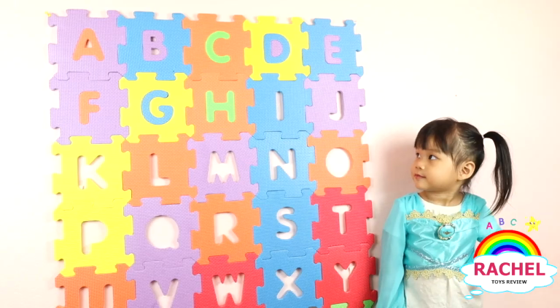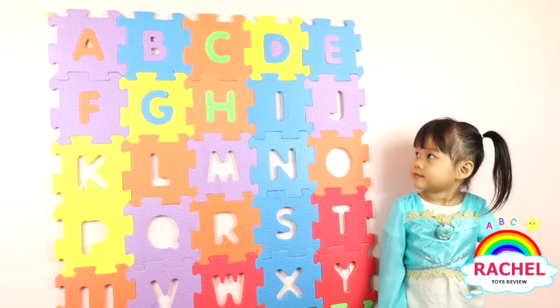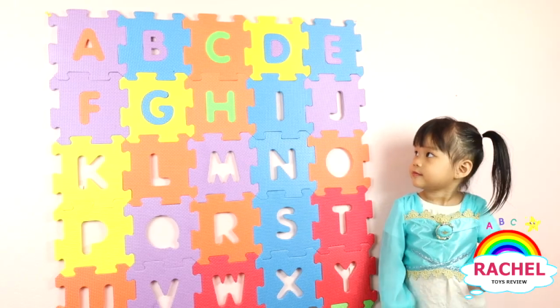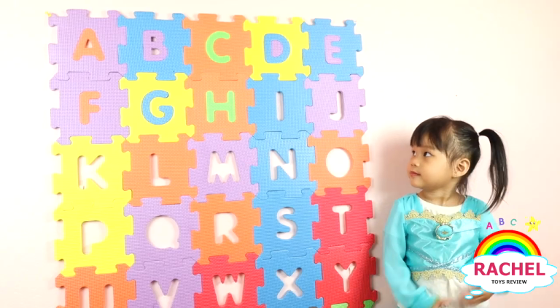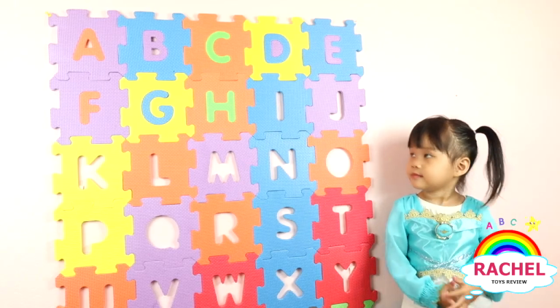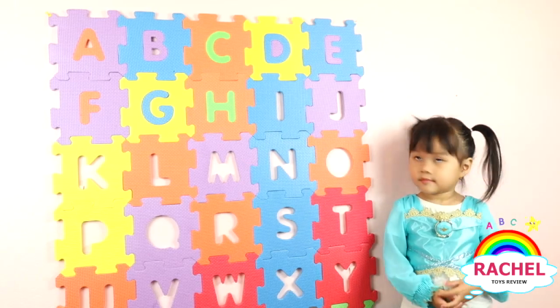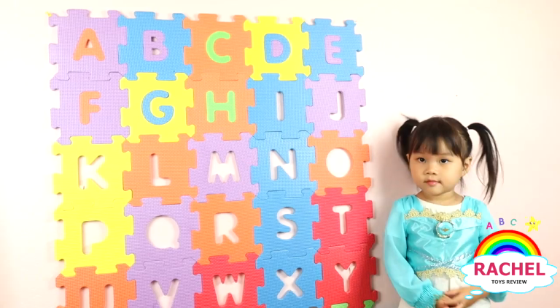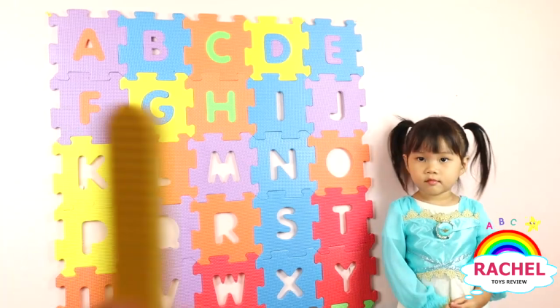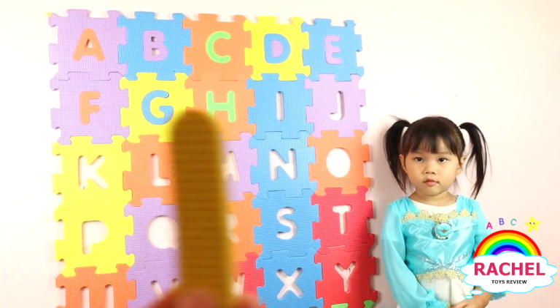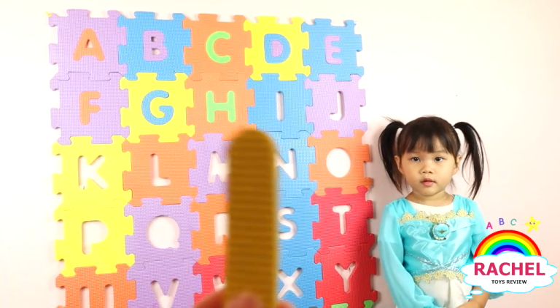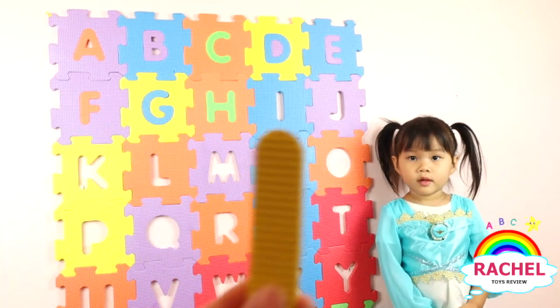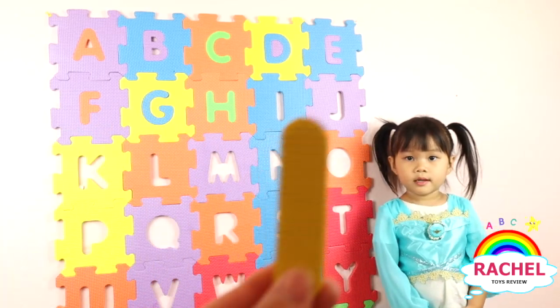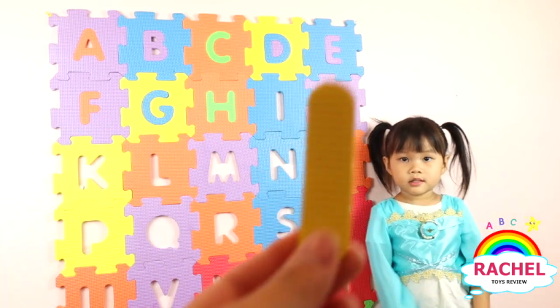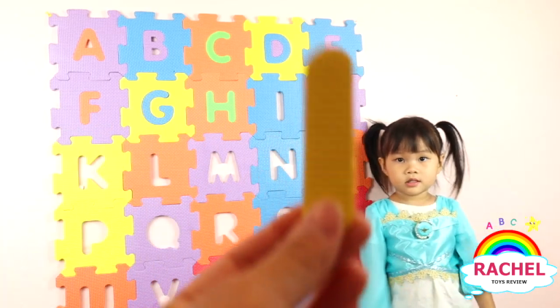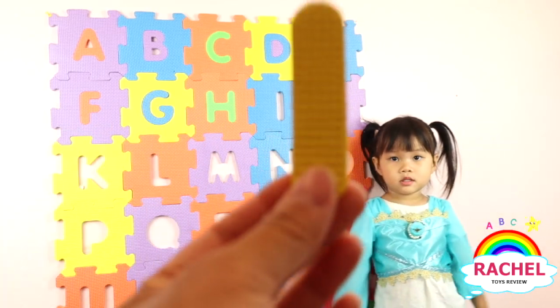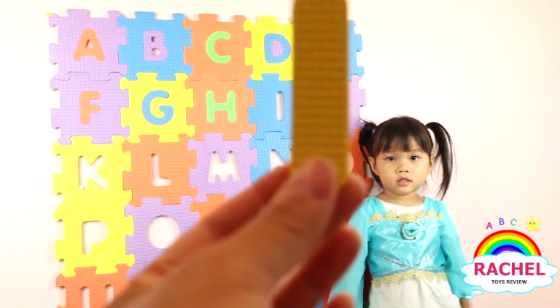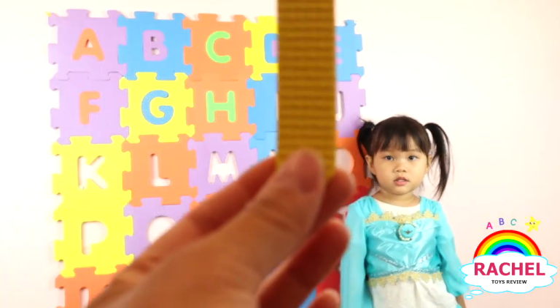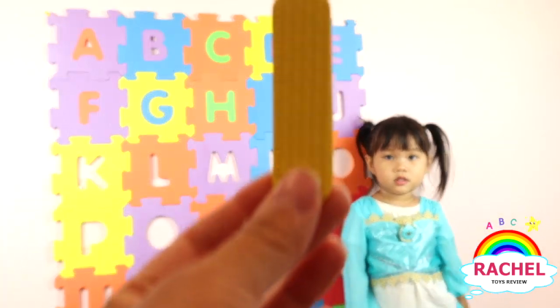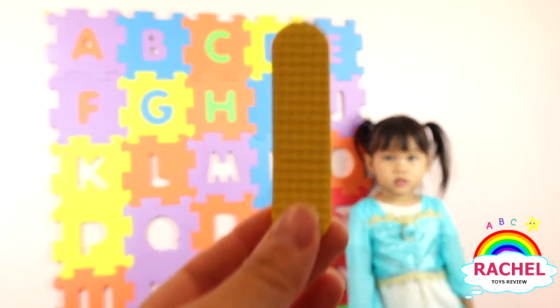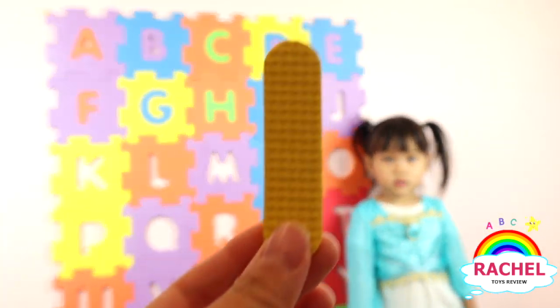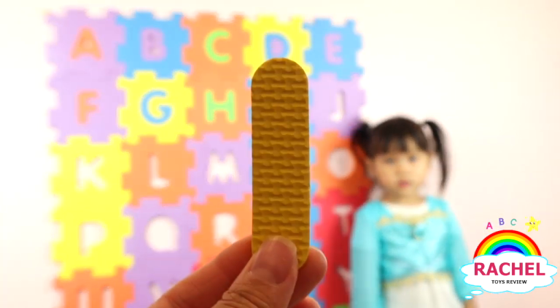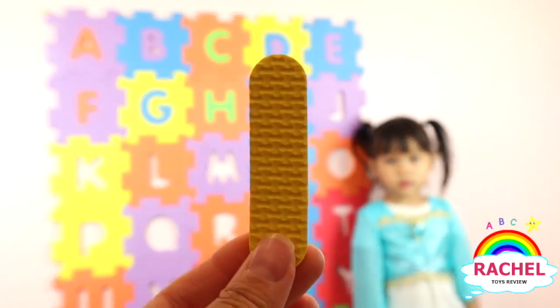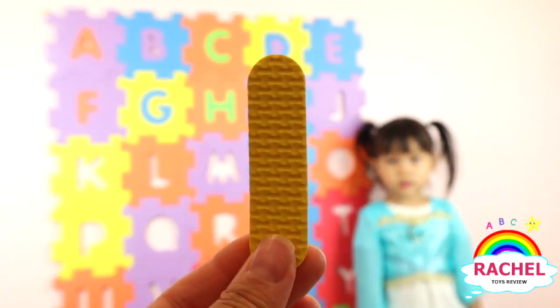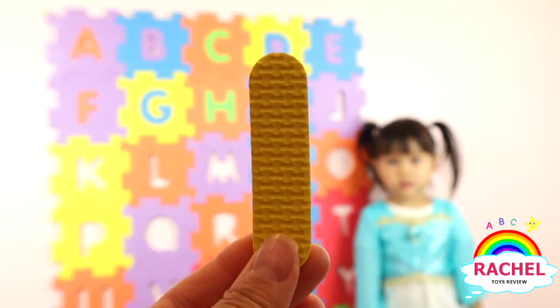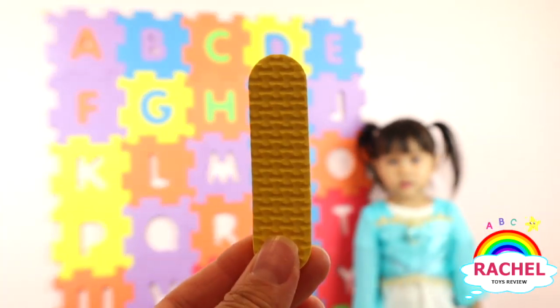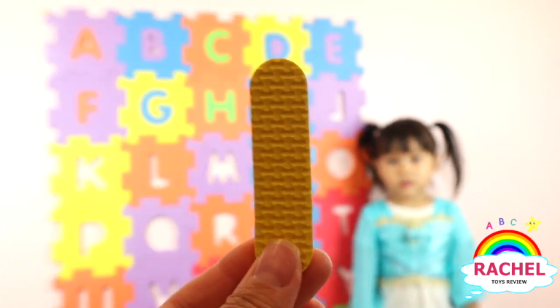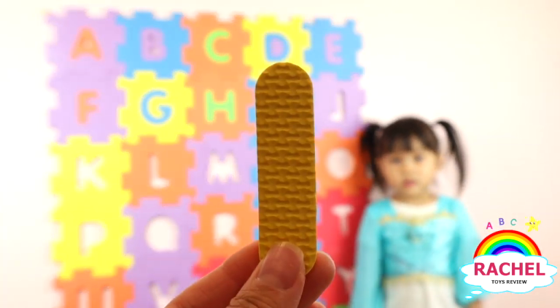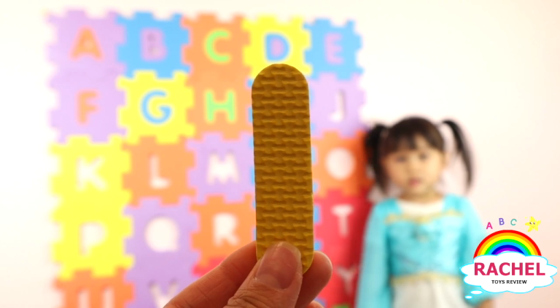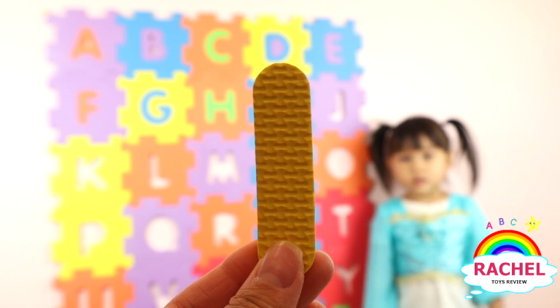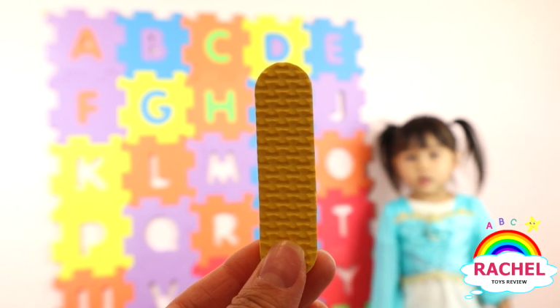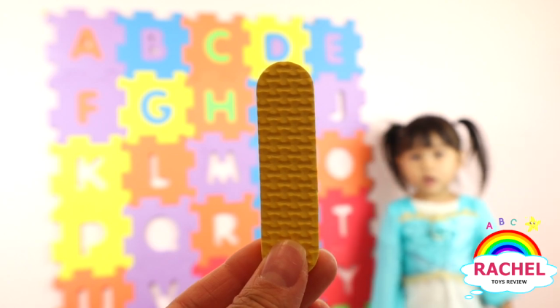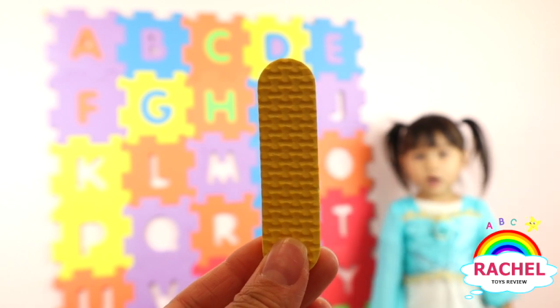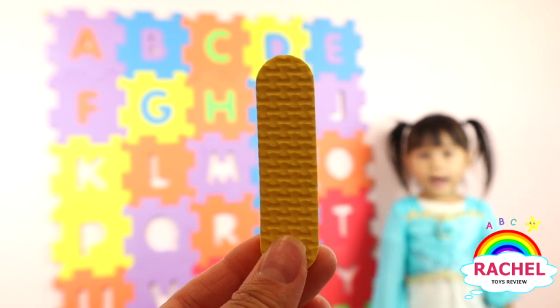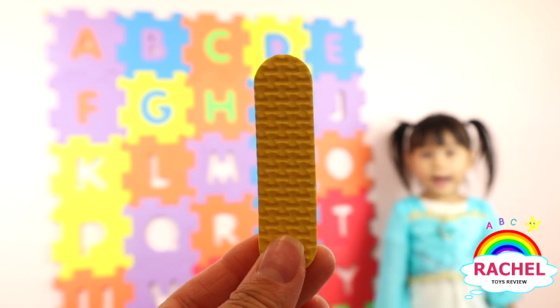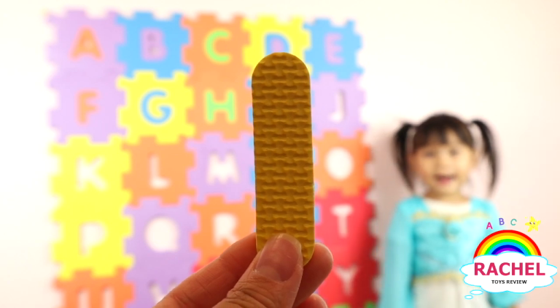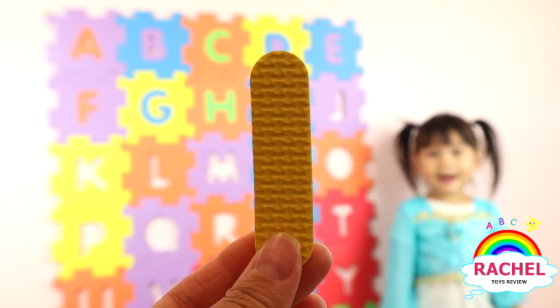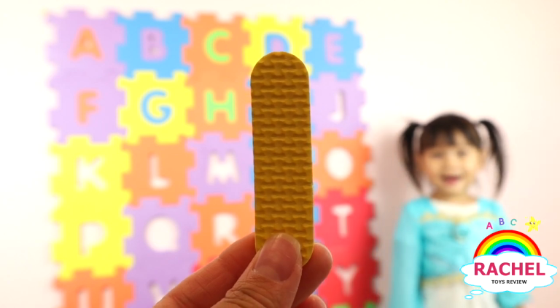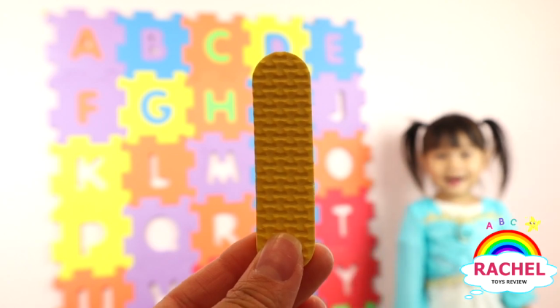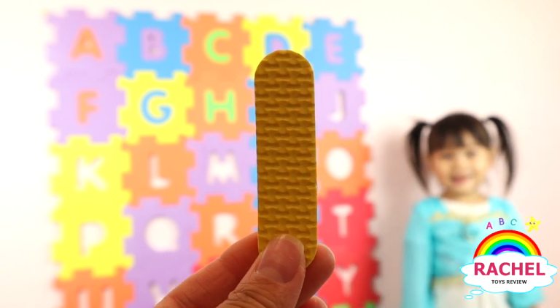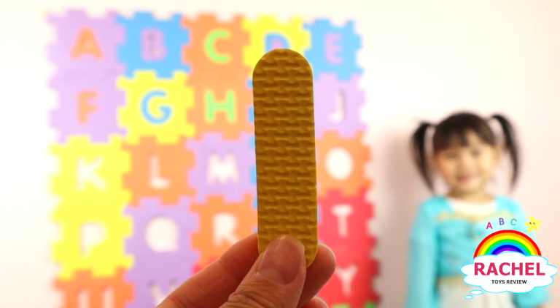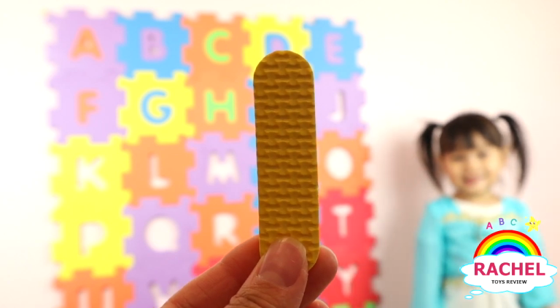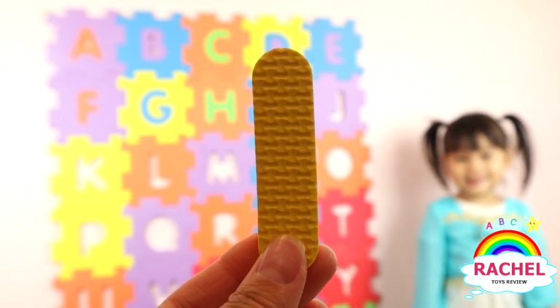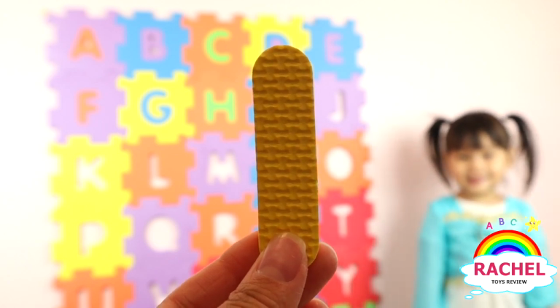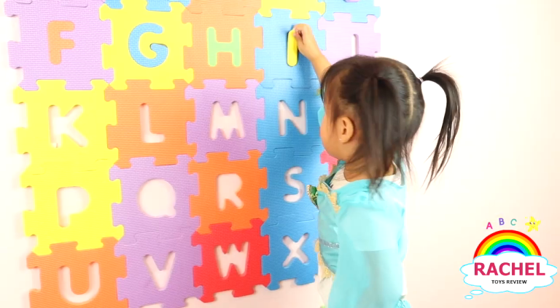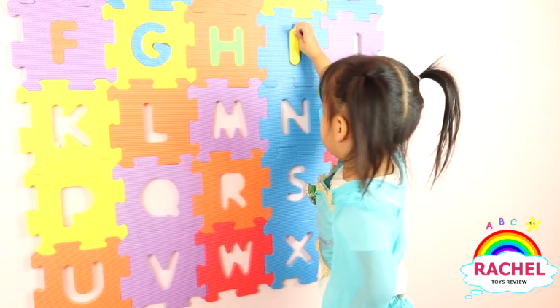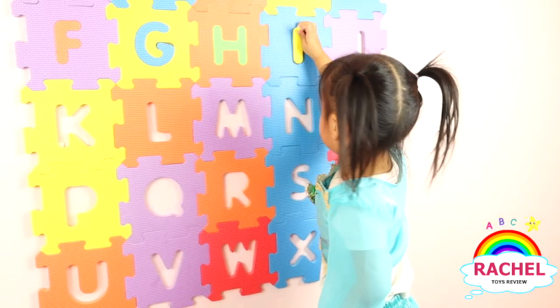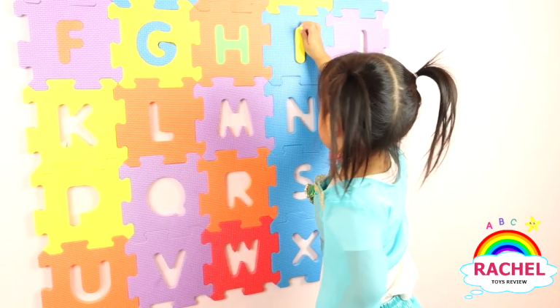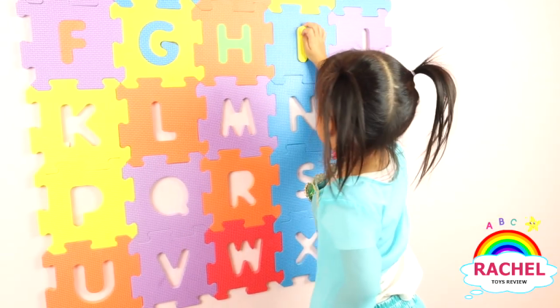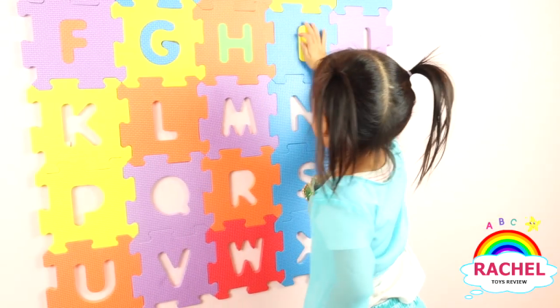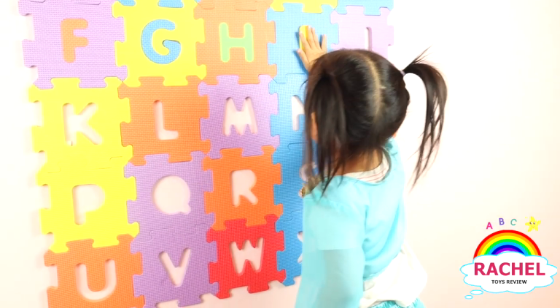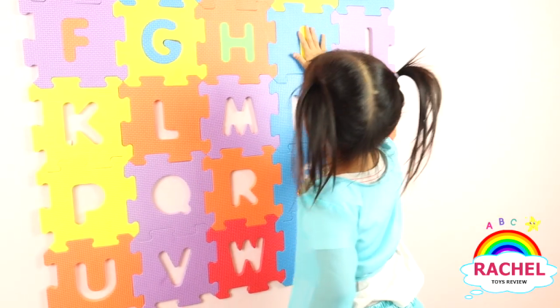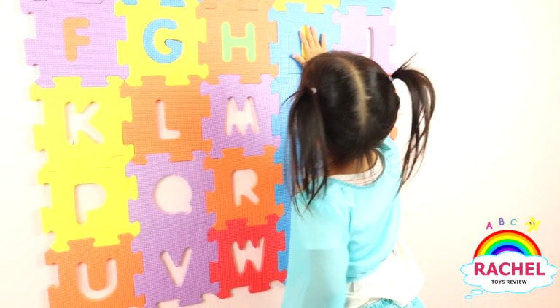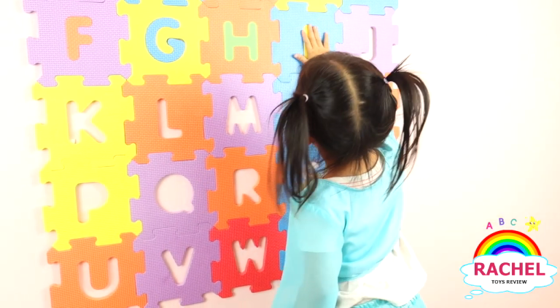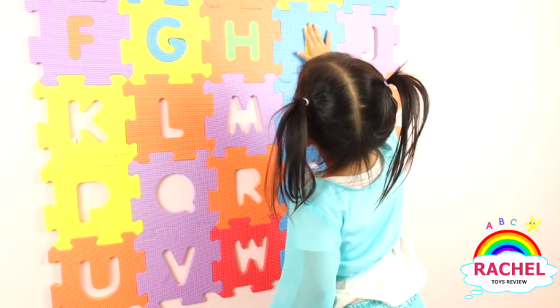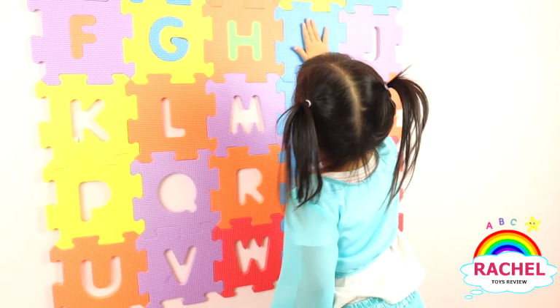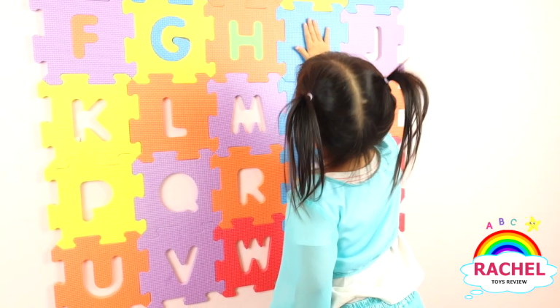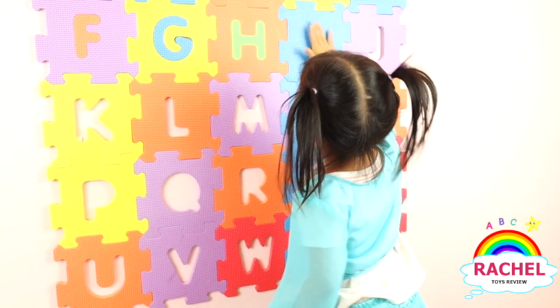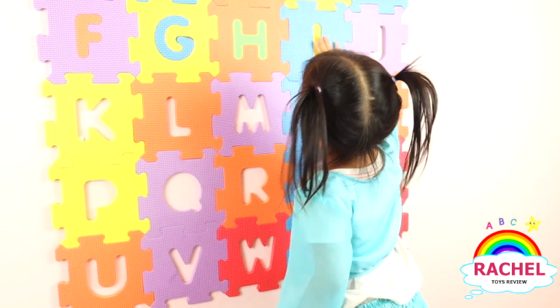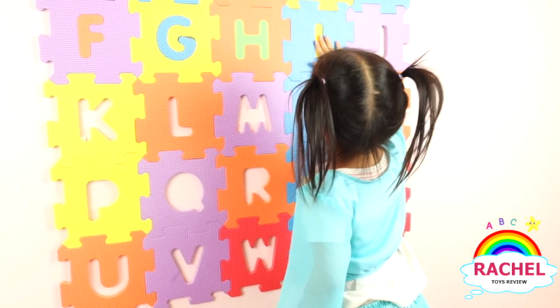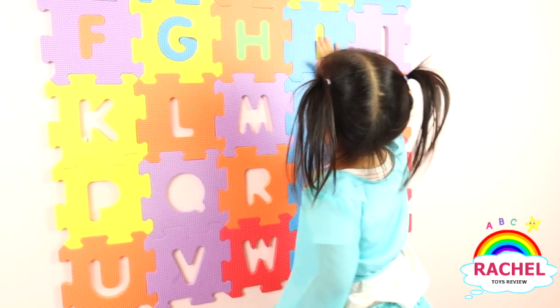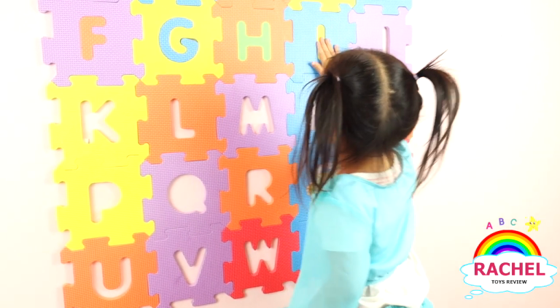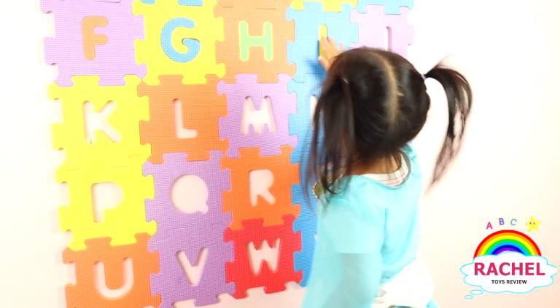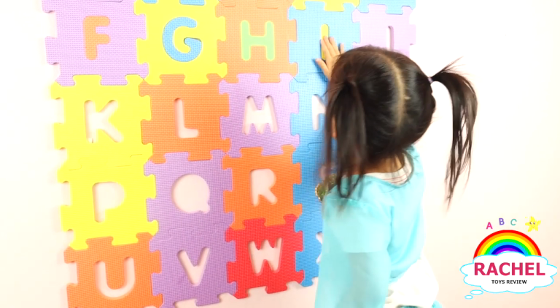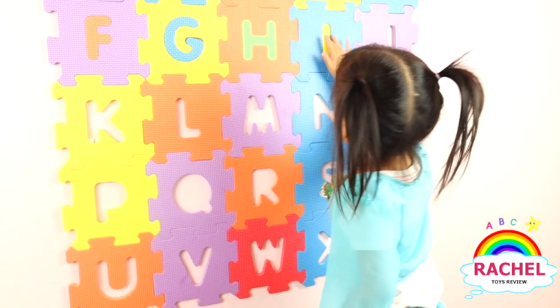What letter is this? Green. Good job. Good job.